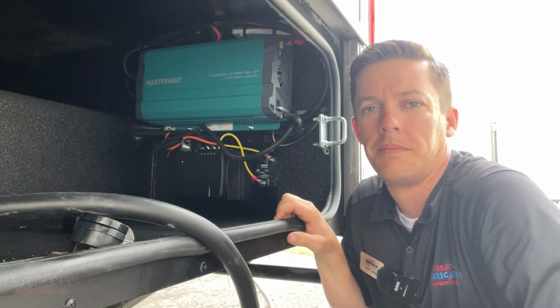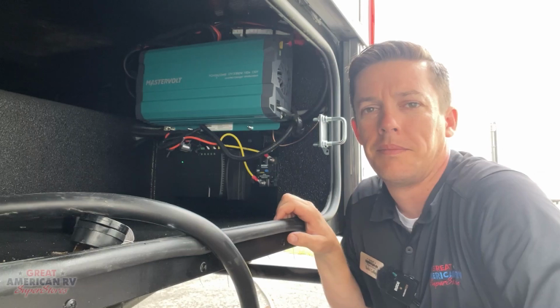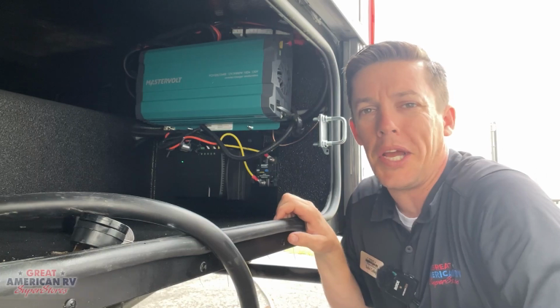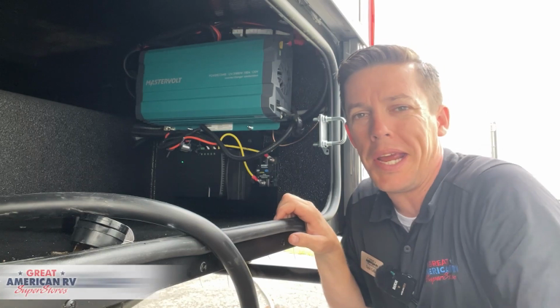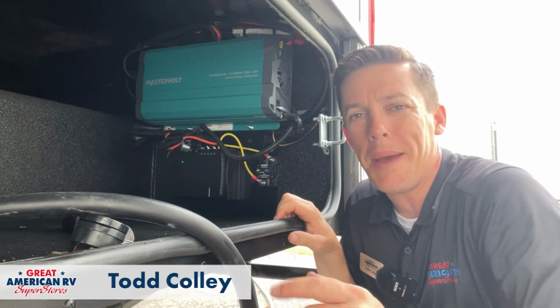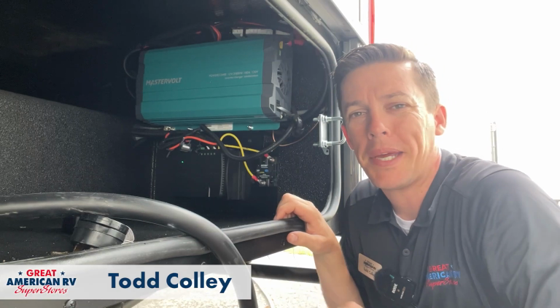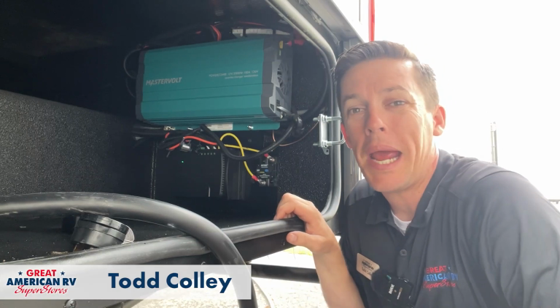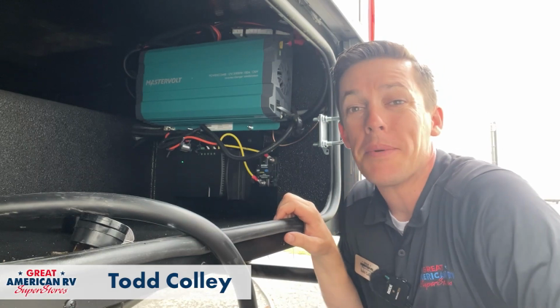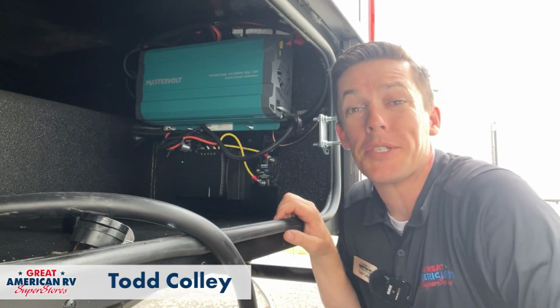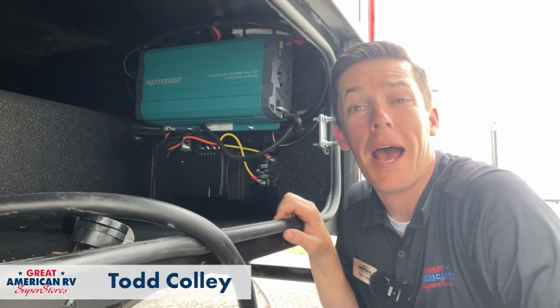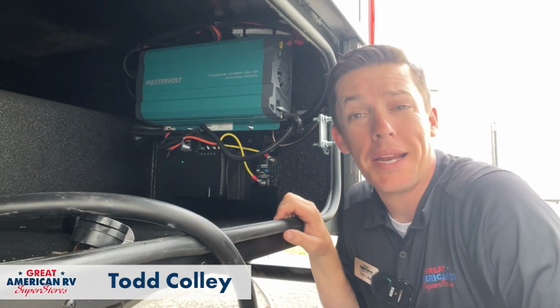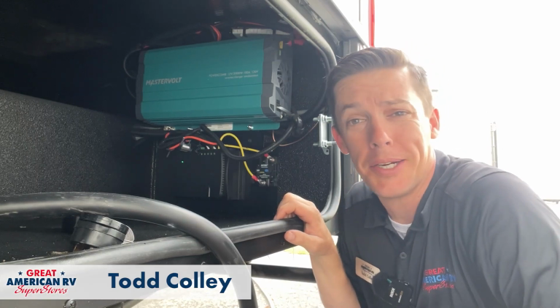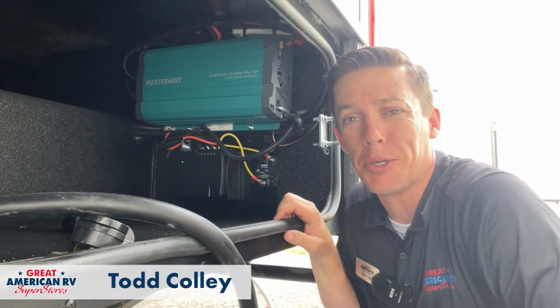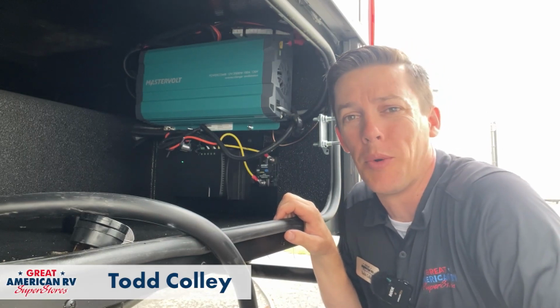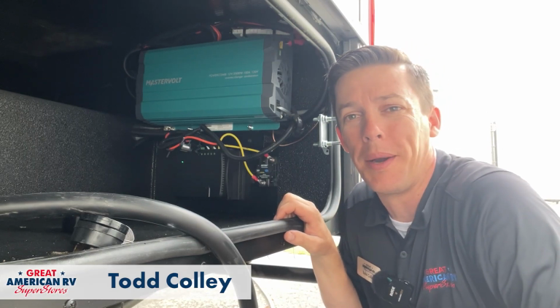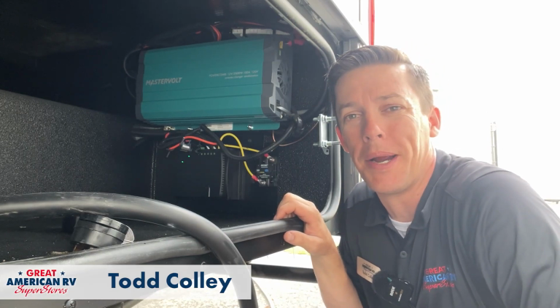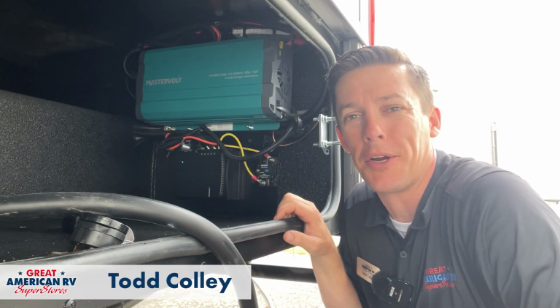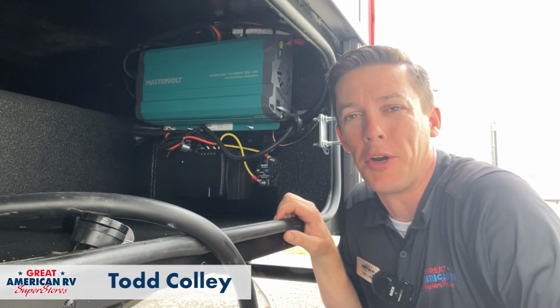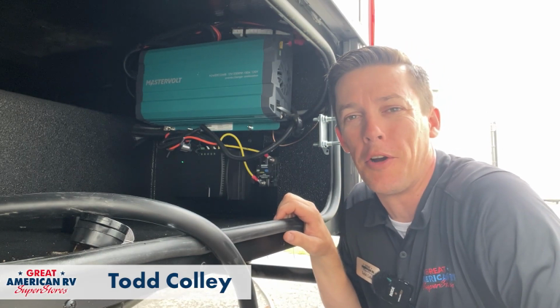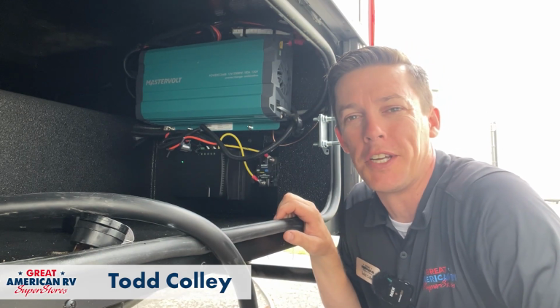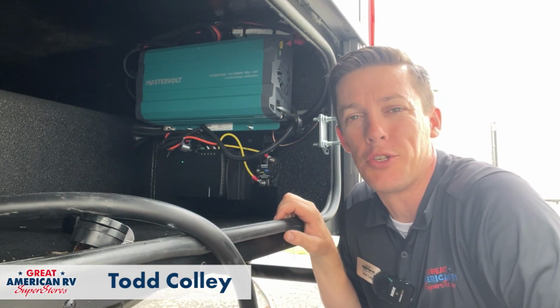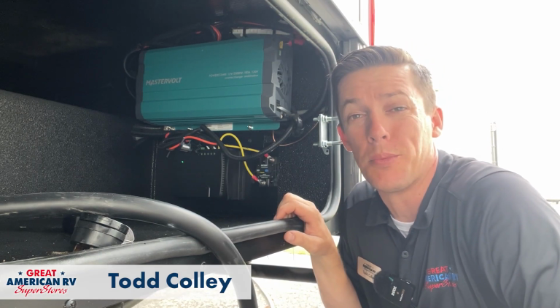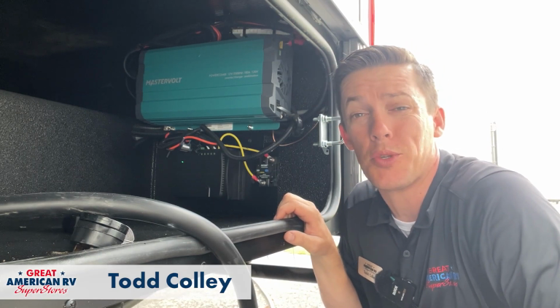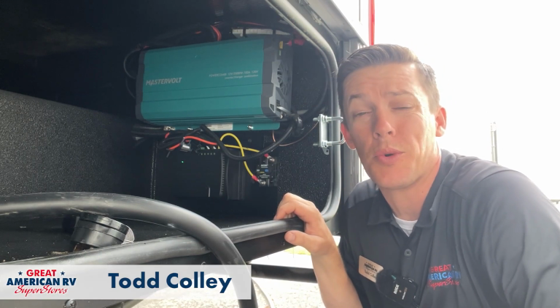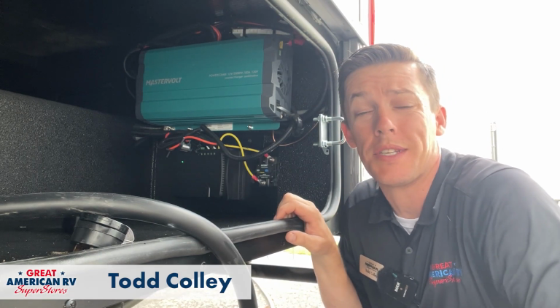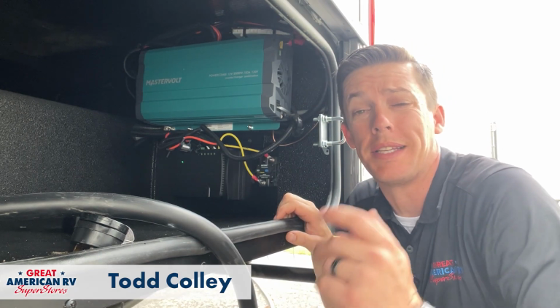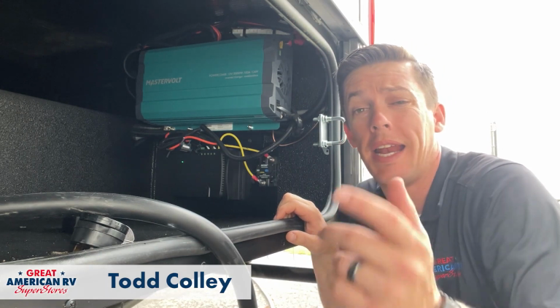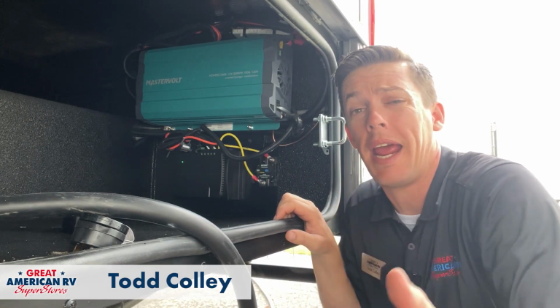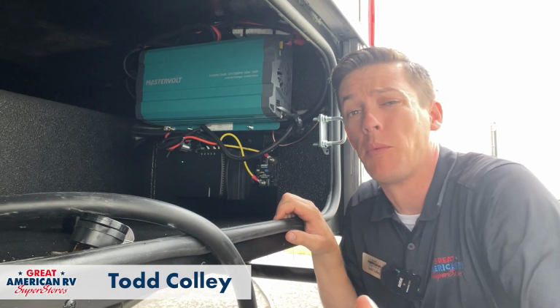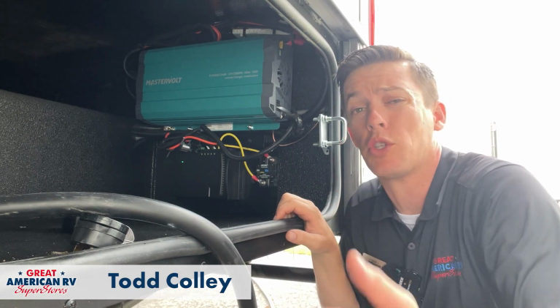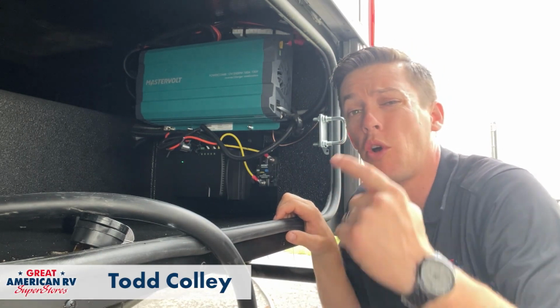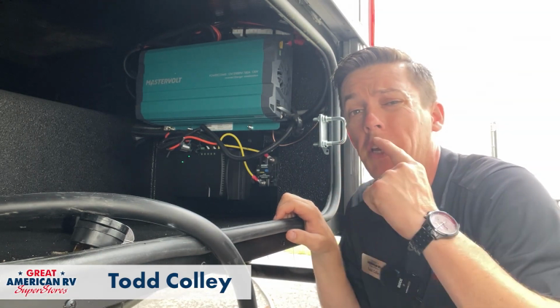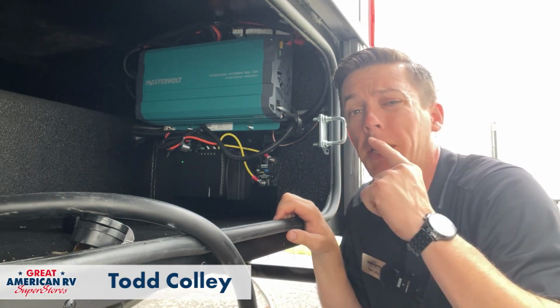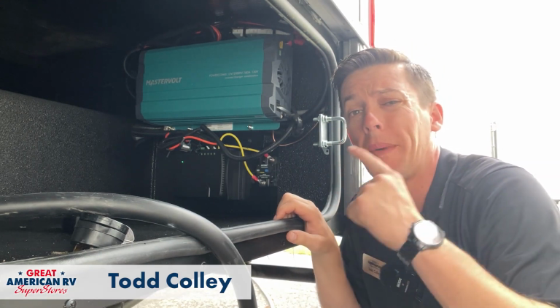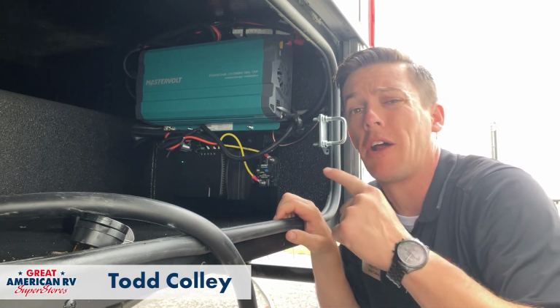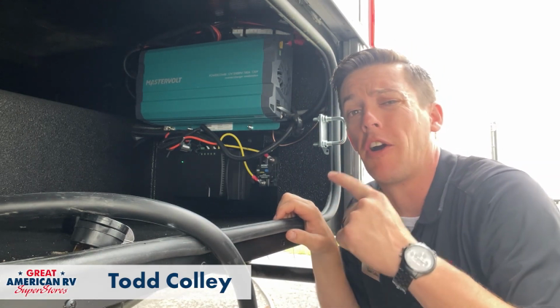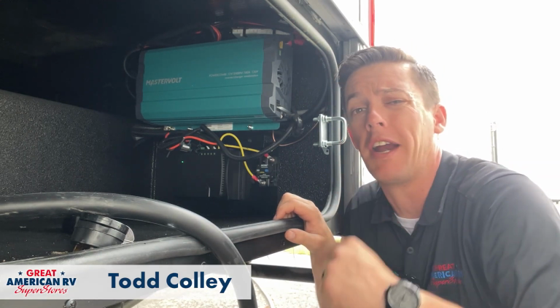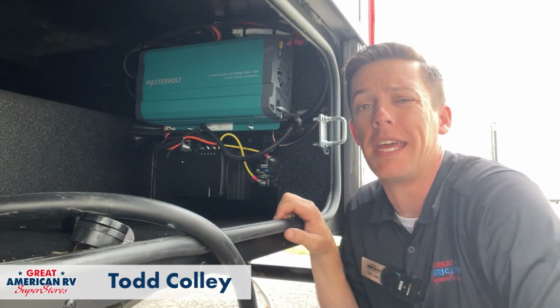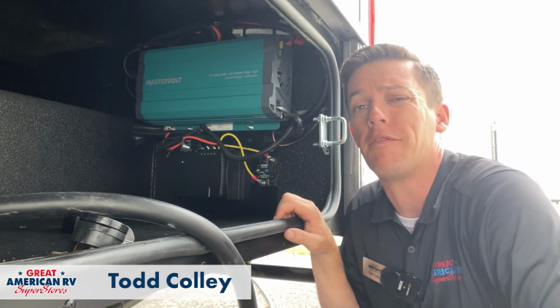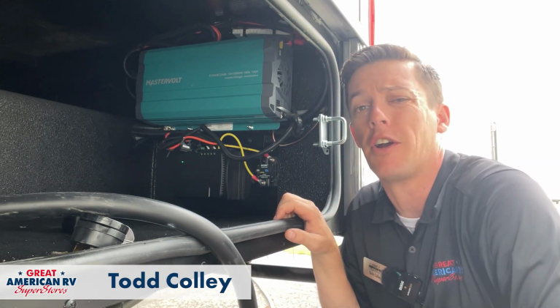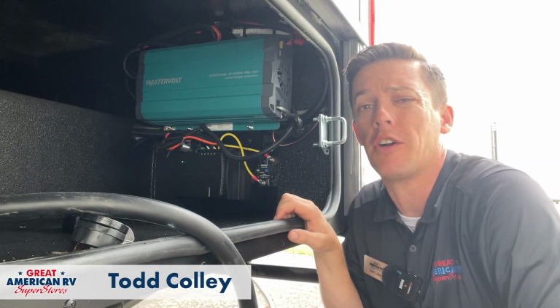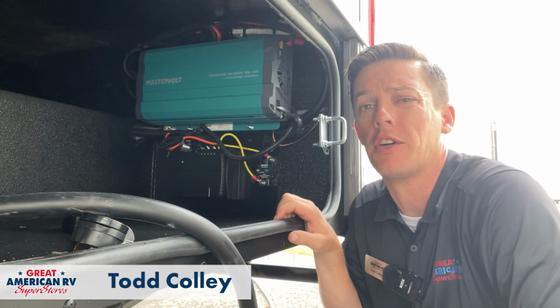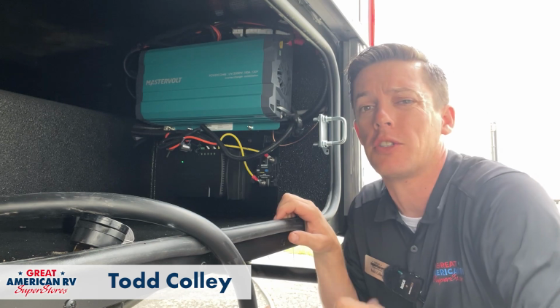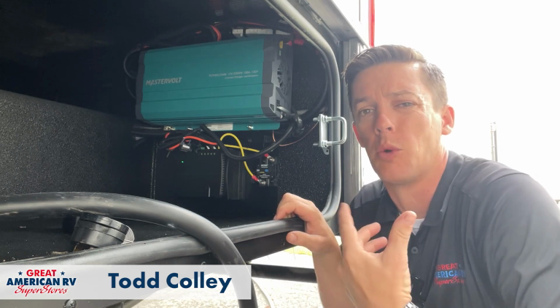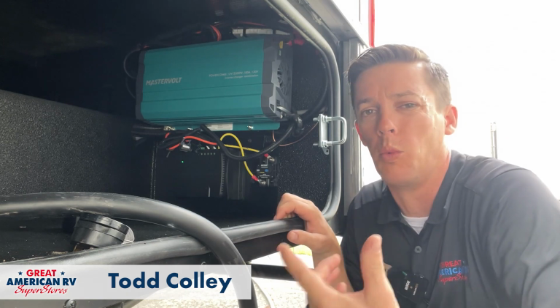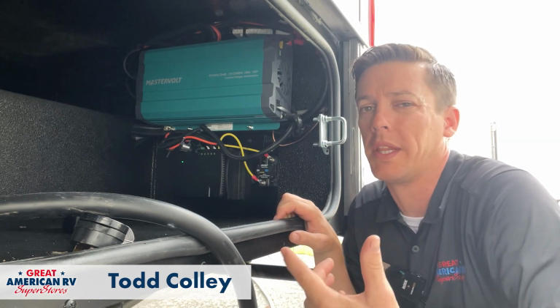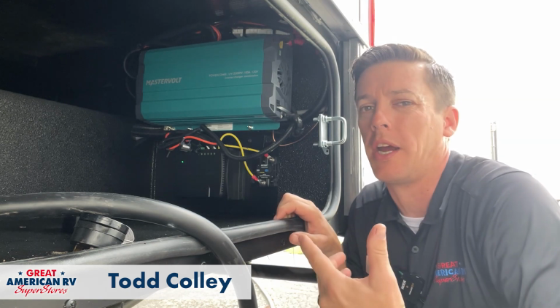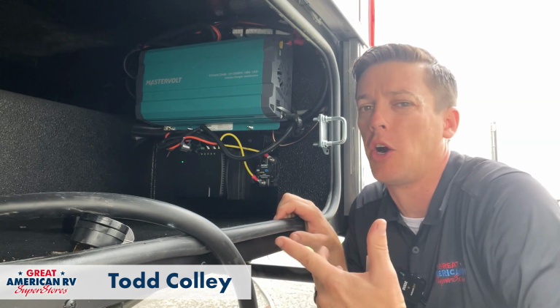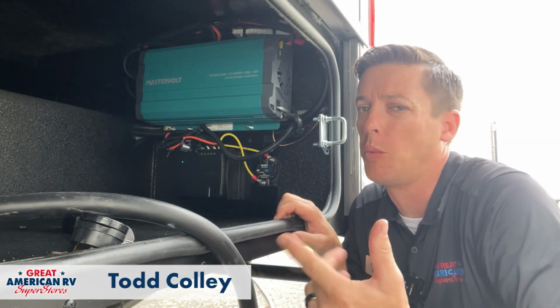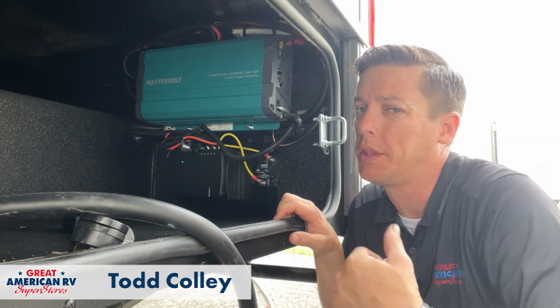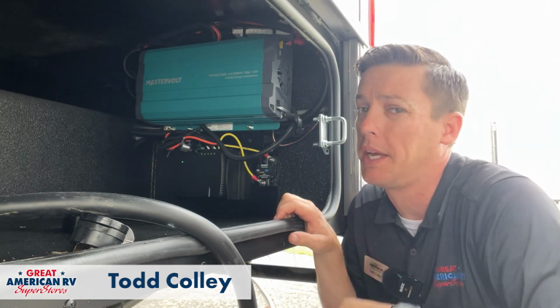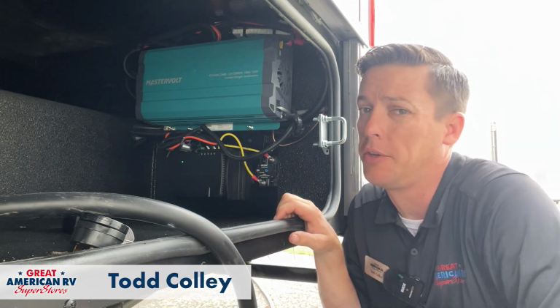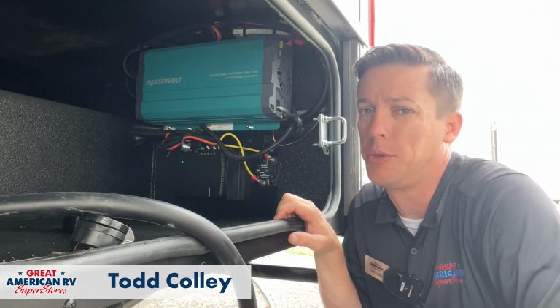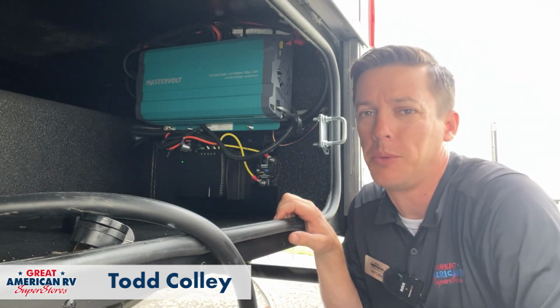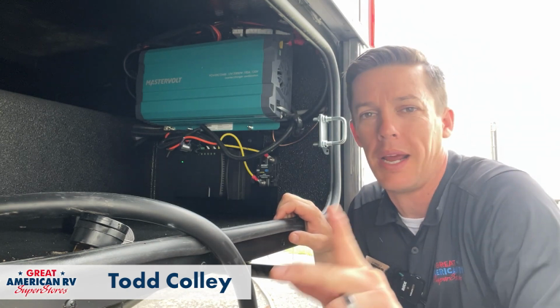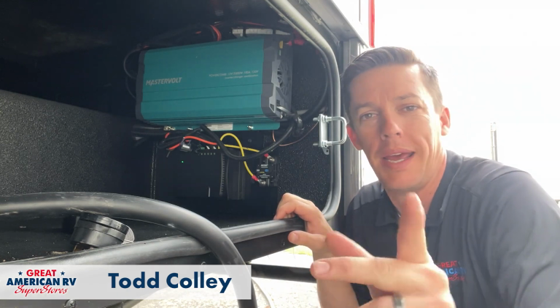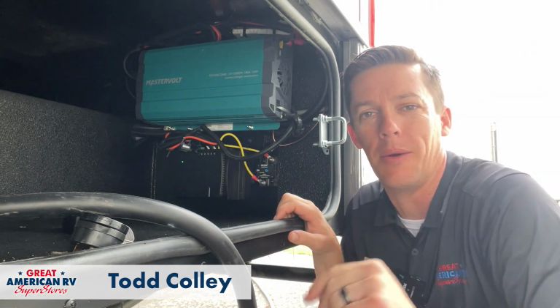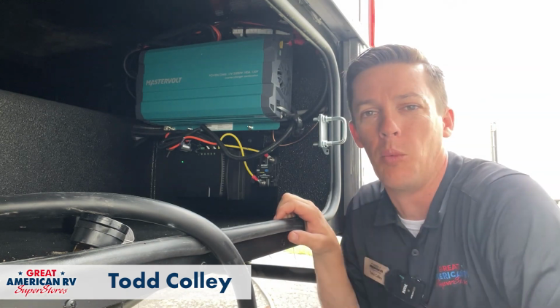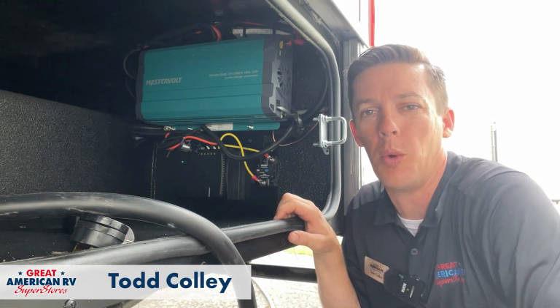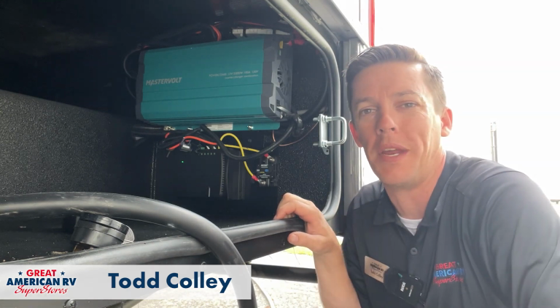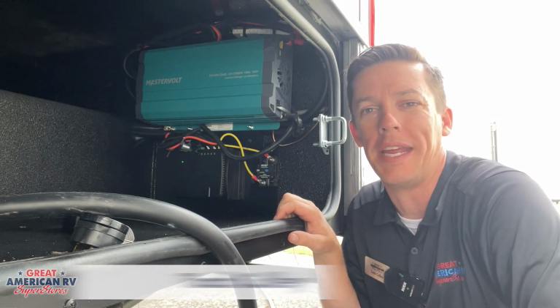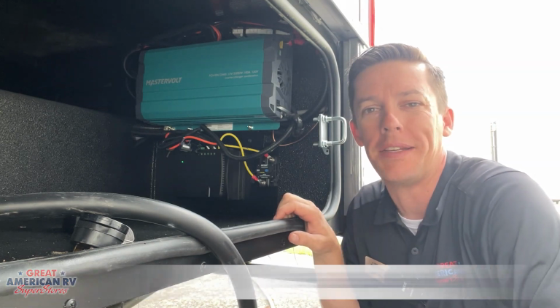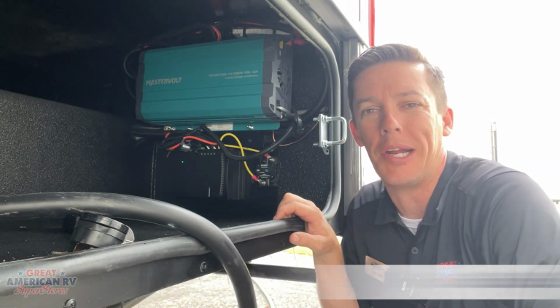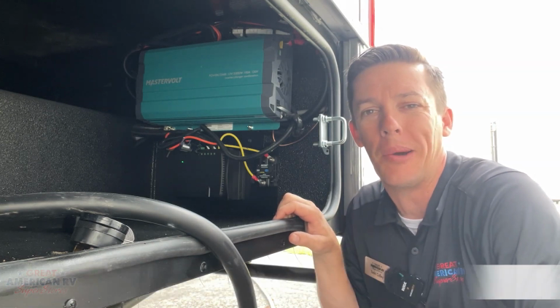Hey, happy campers. Todd here, Great American RV Superstores, and today we're talking about our inverters, what they are, what they do, and what we need to know.